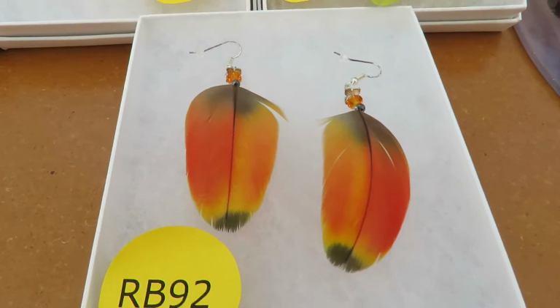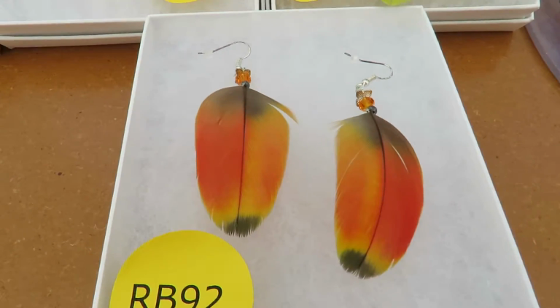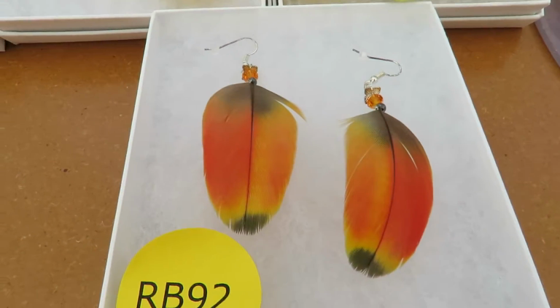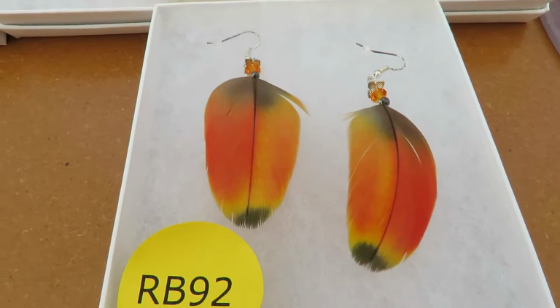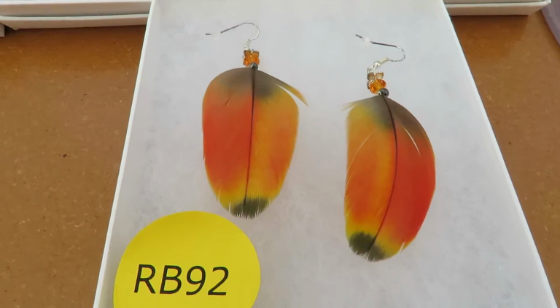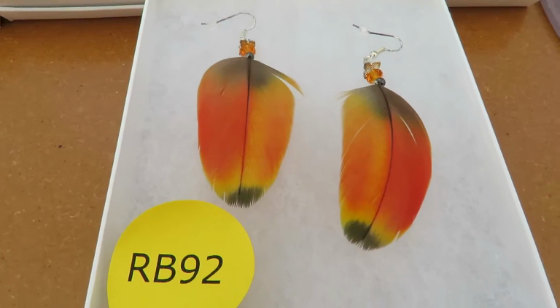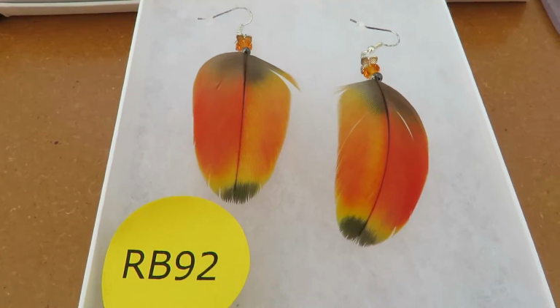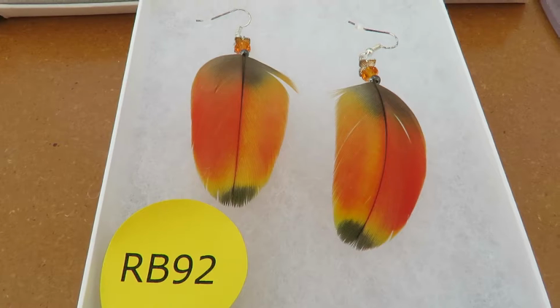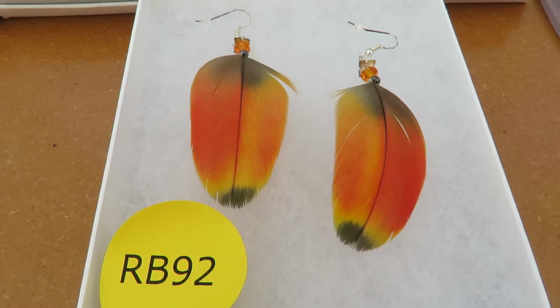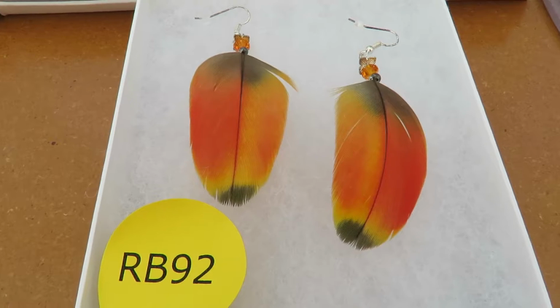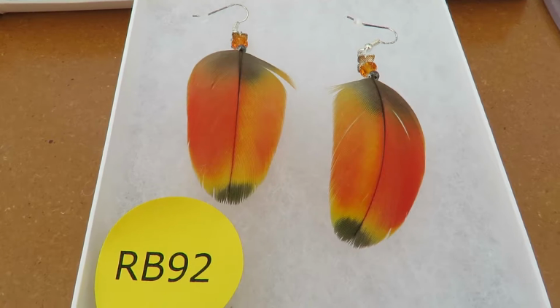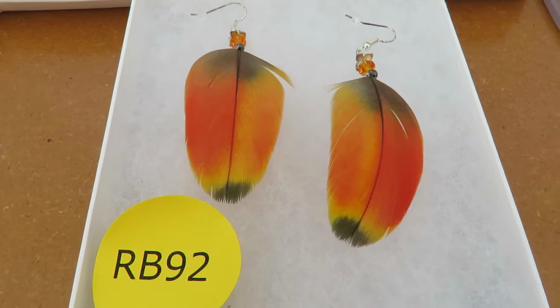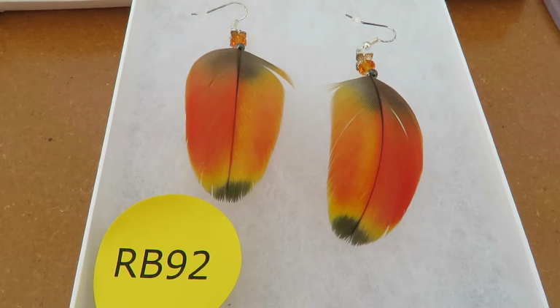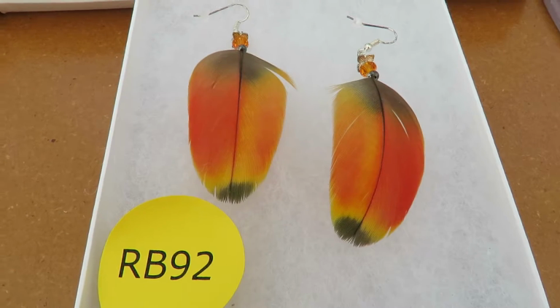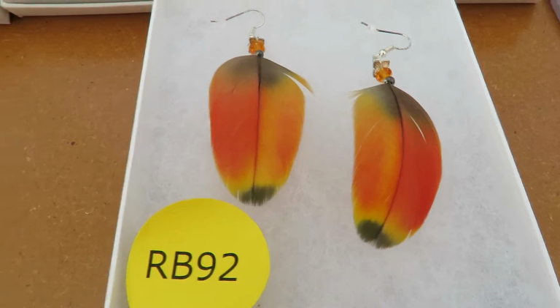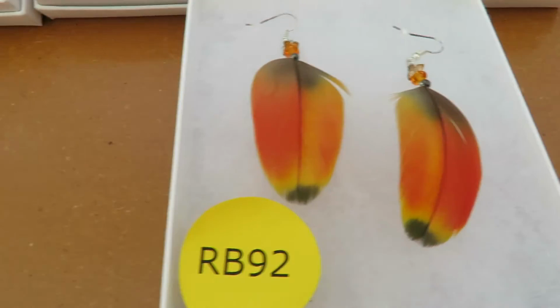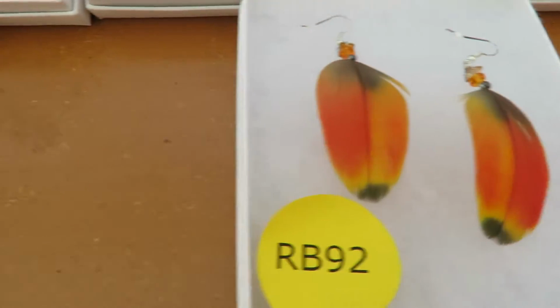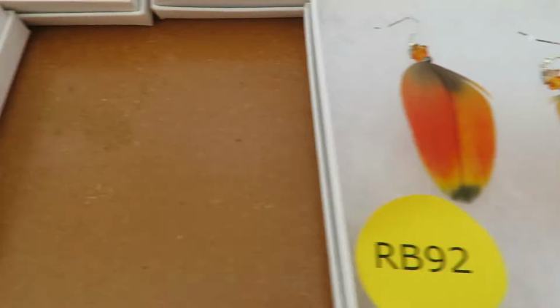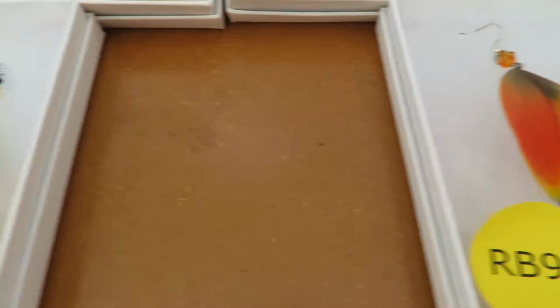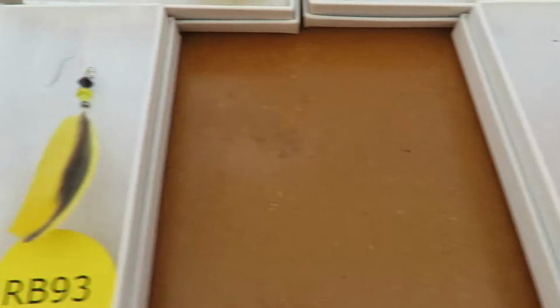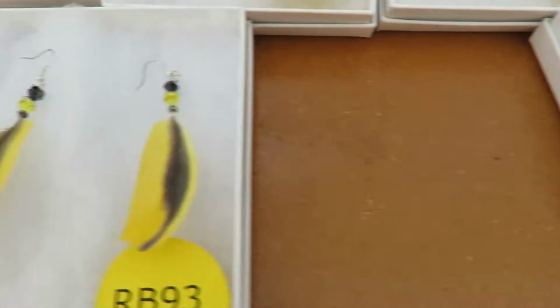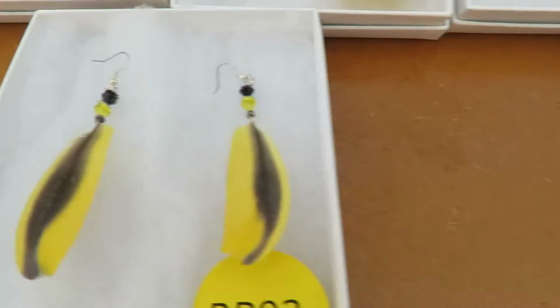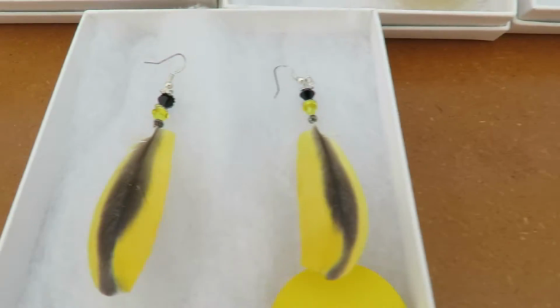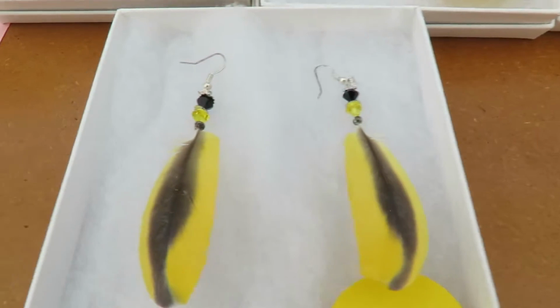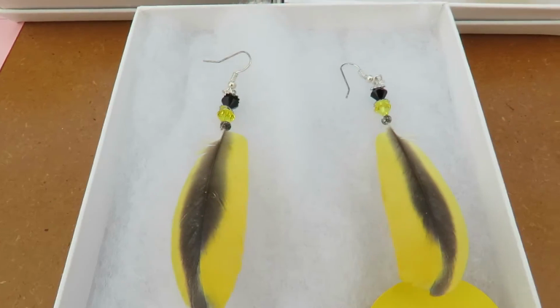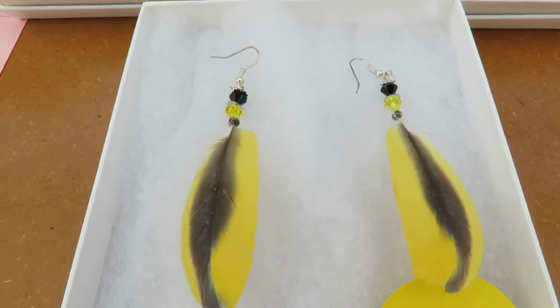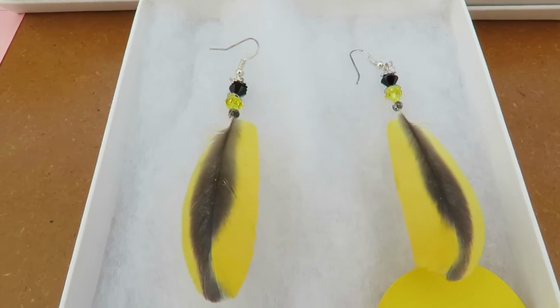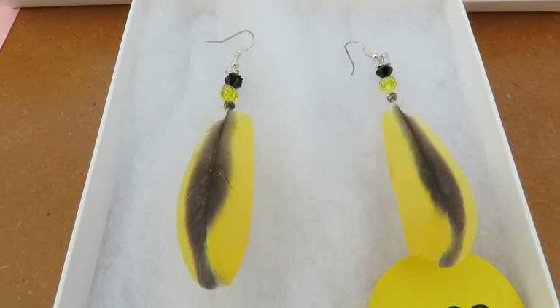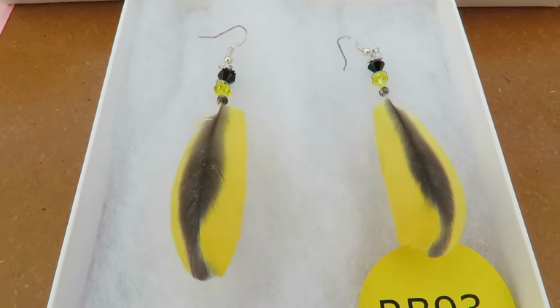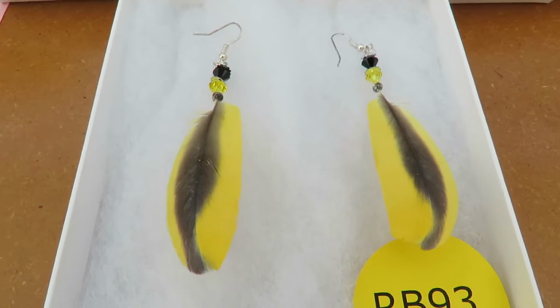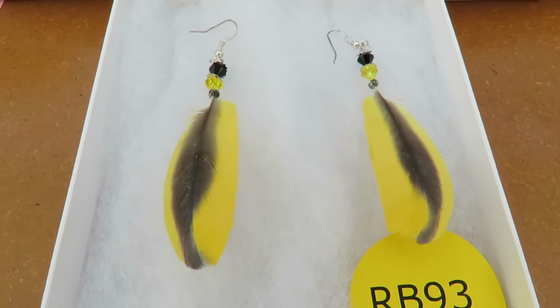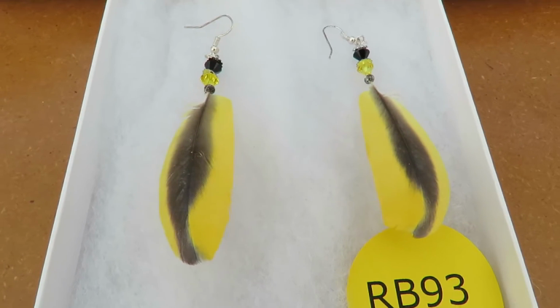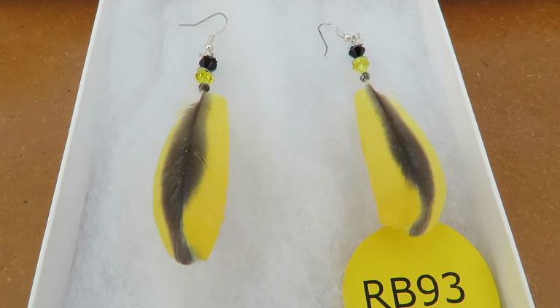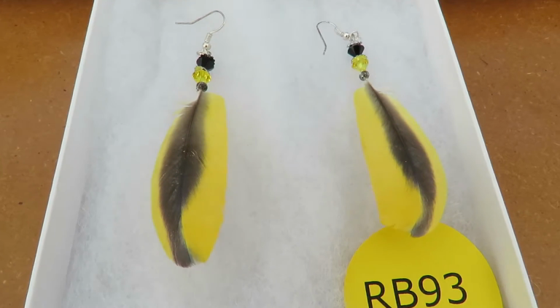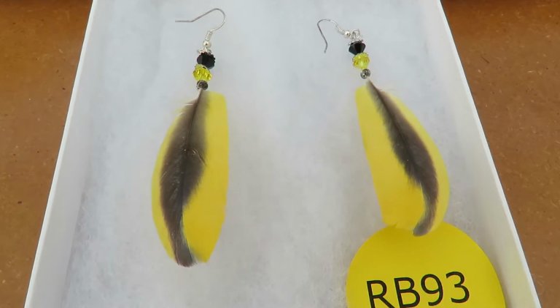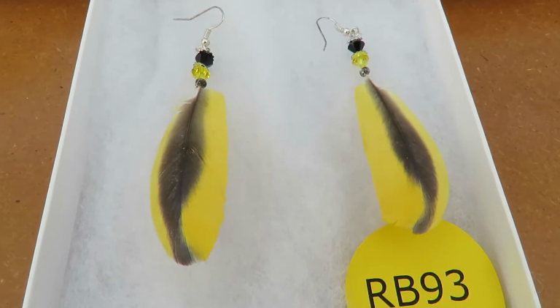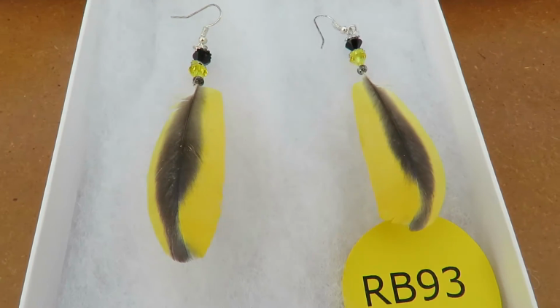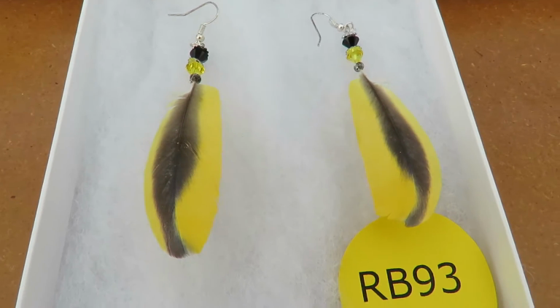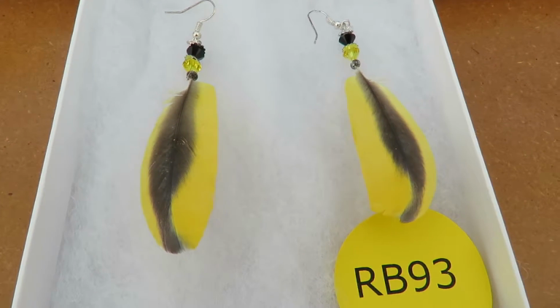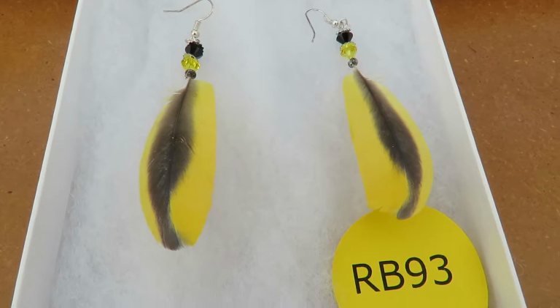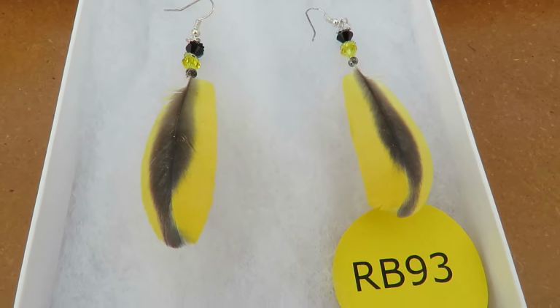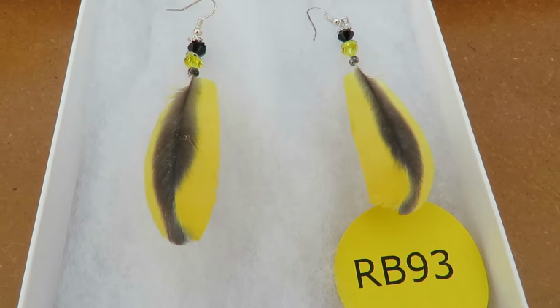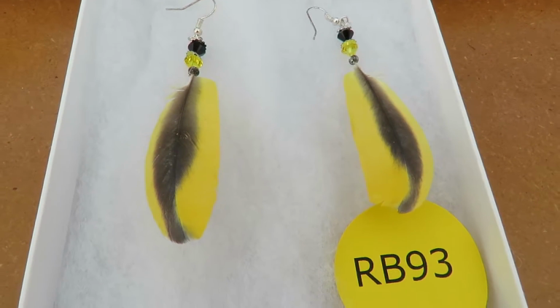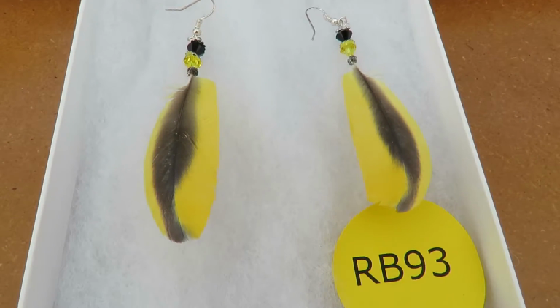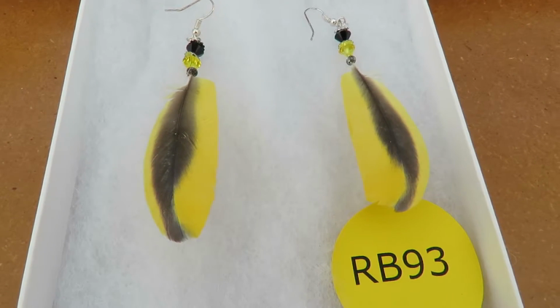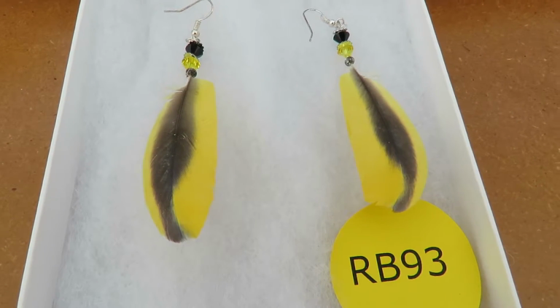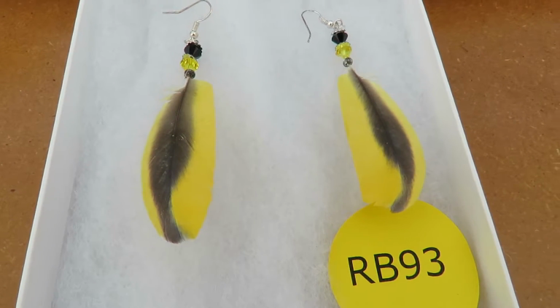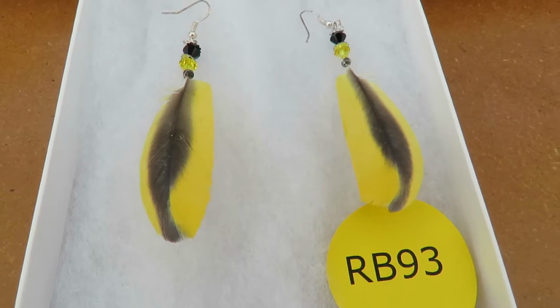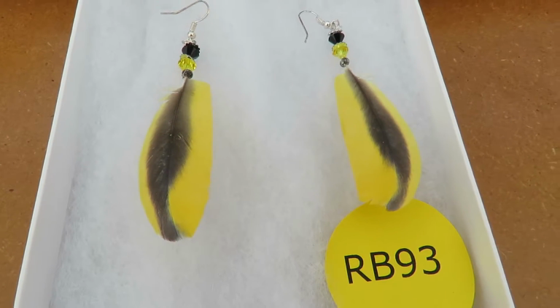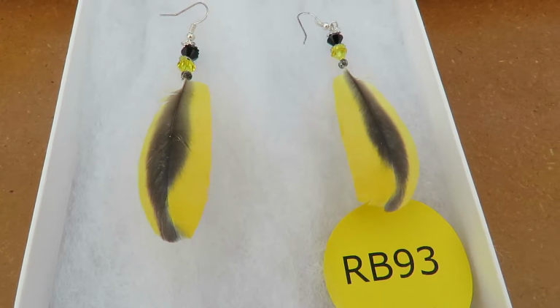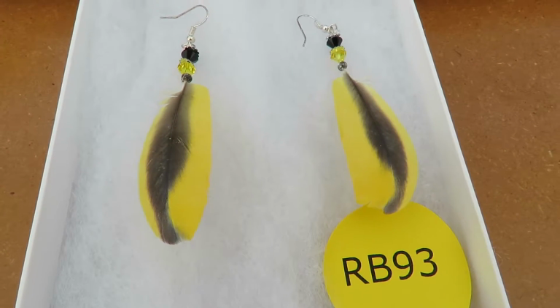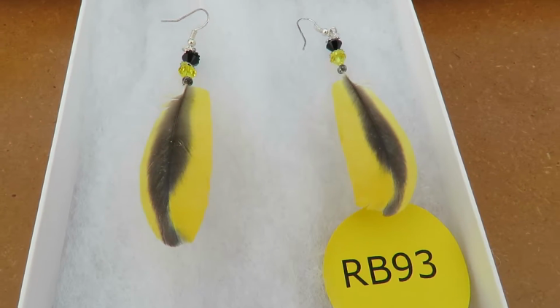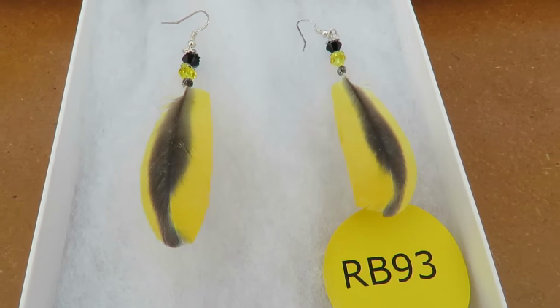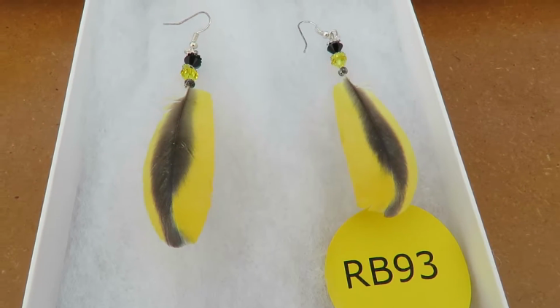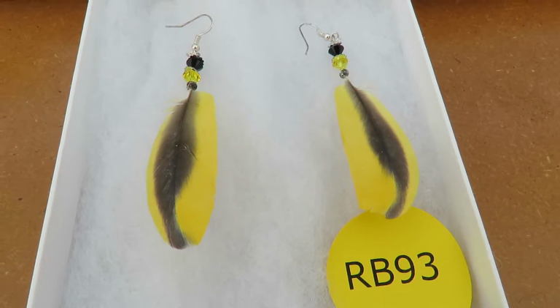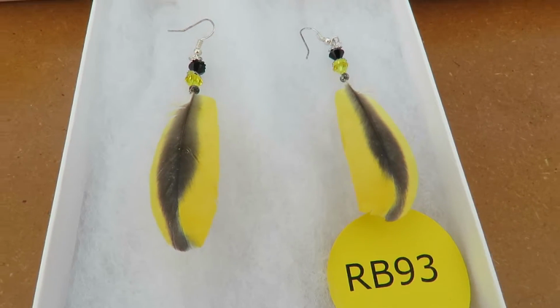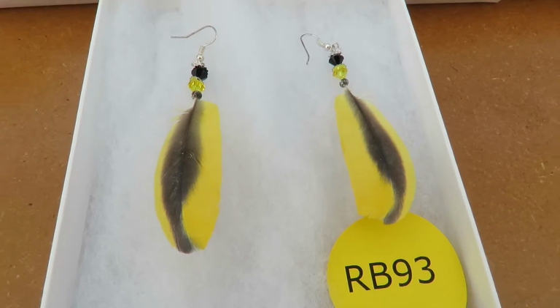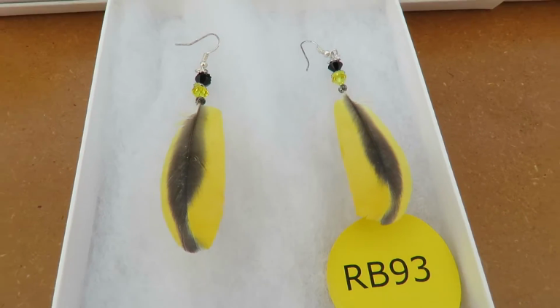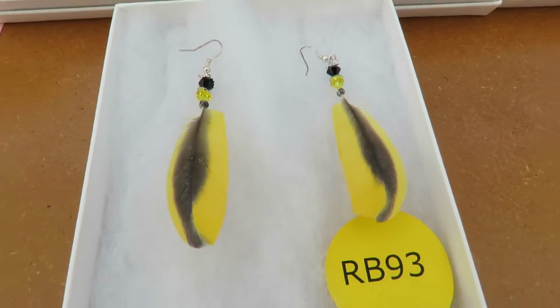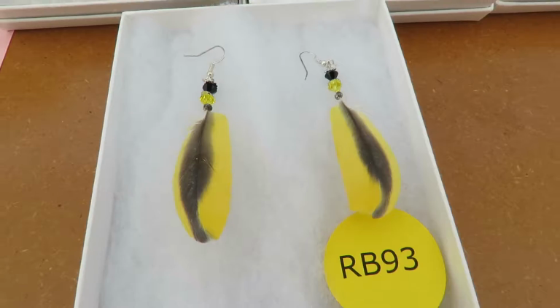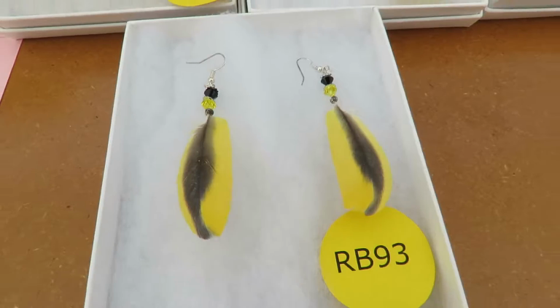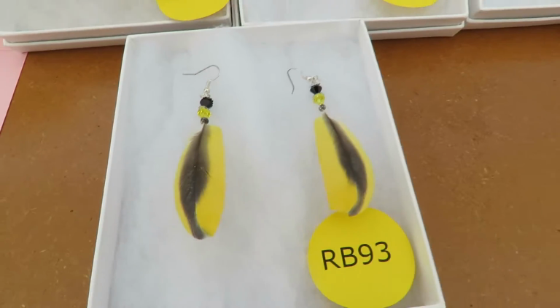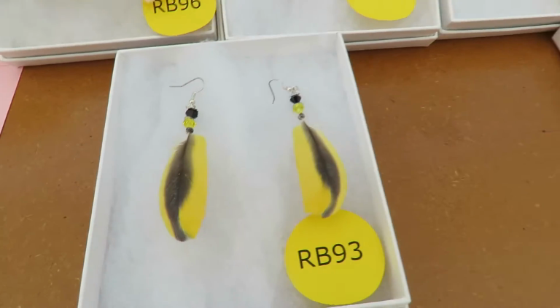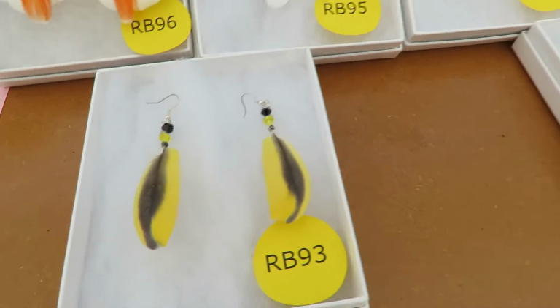And then what about this one? Scarlet. Scarlet and? Those are just blue and gold Macaw. Blue and gold Macaw — these are beautiful.